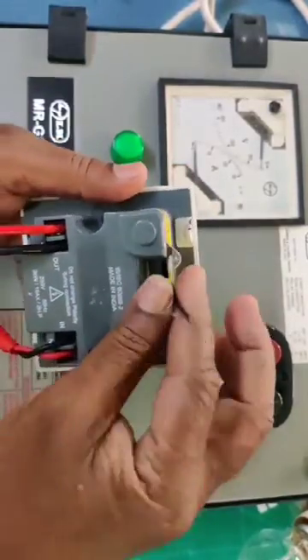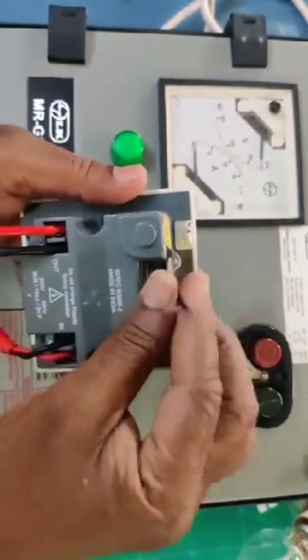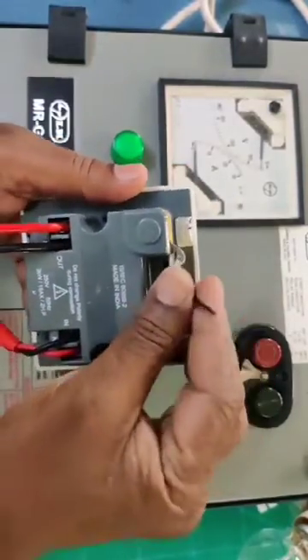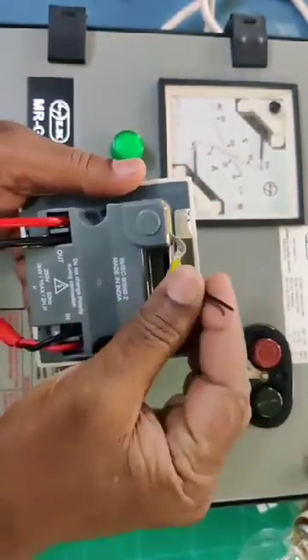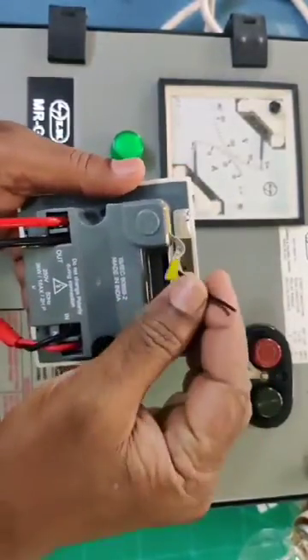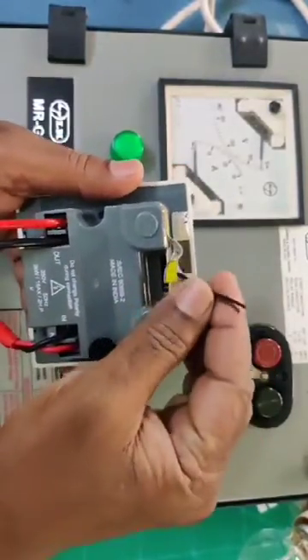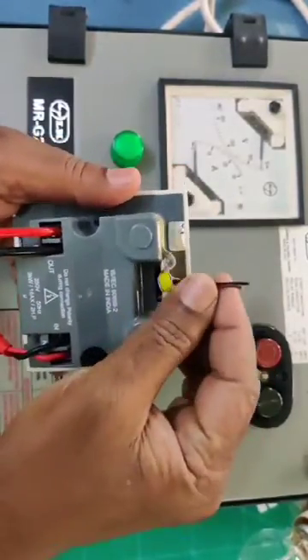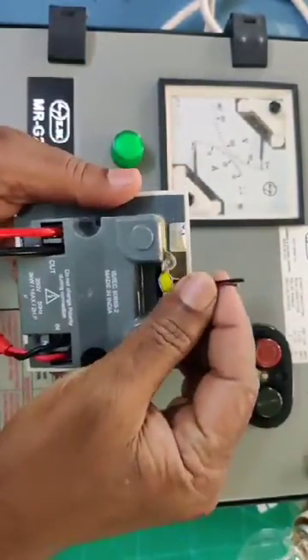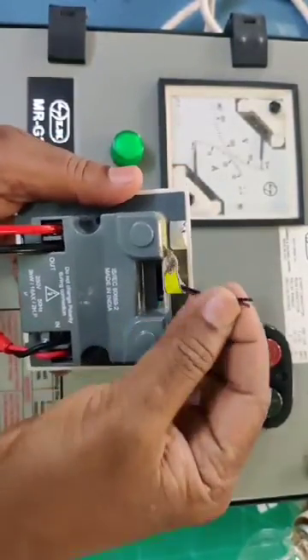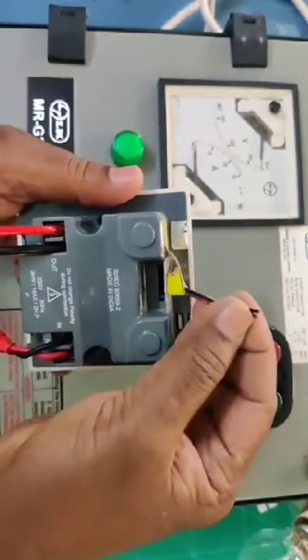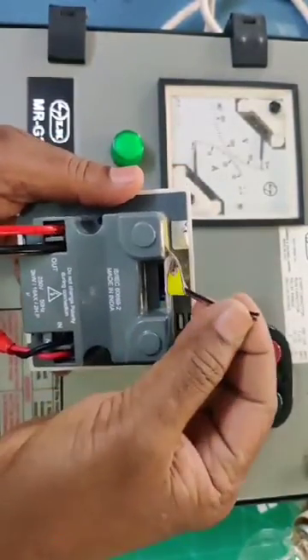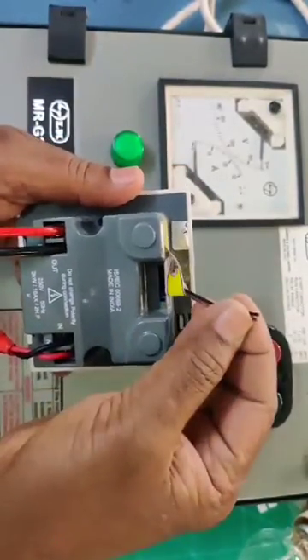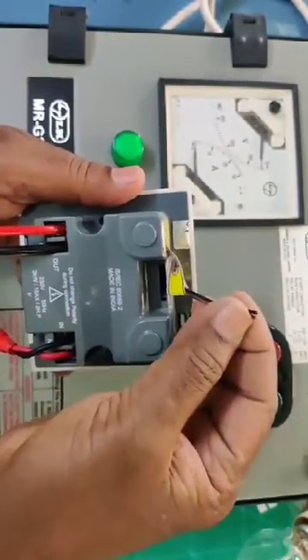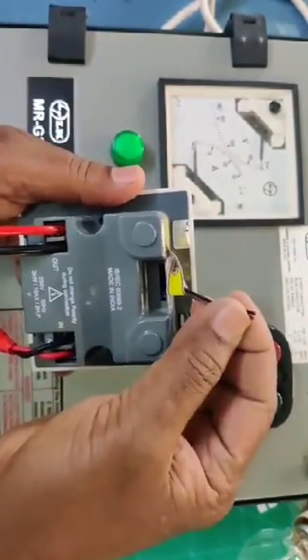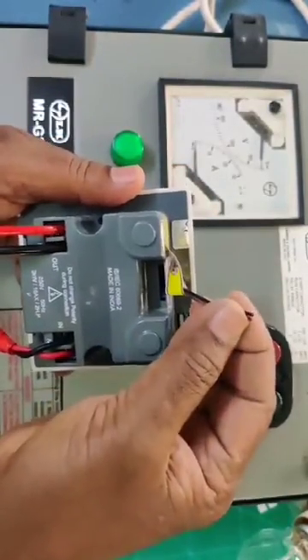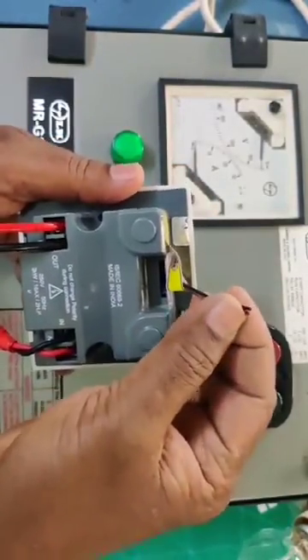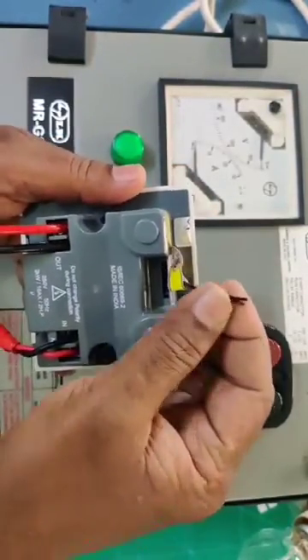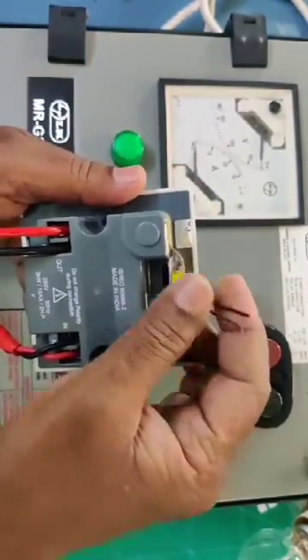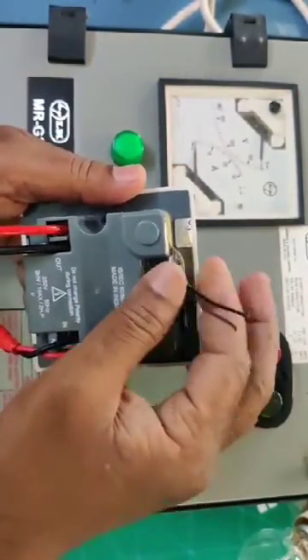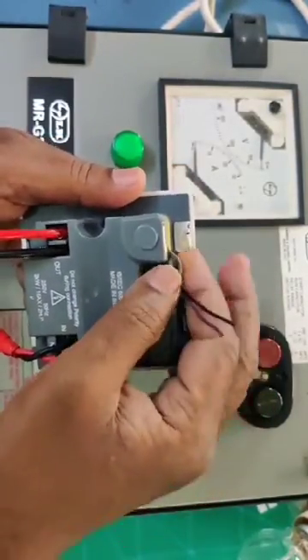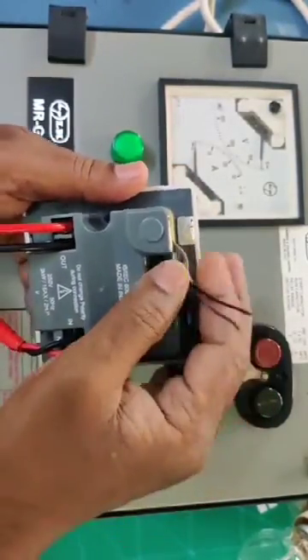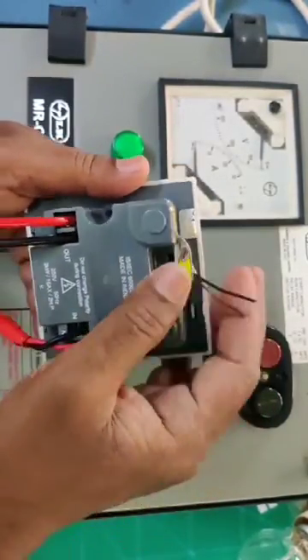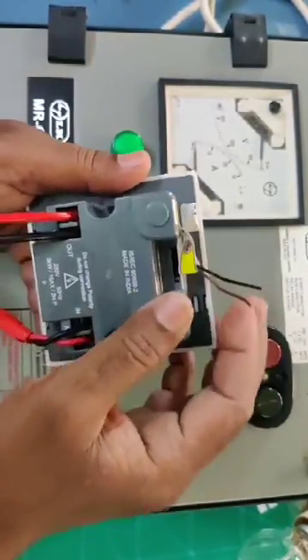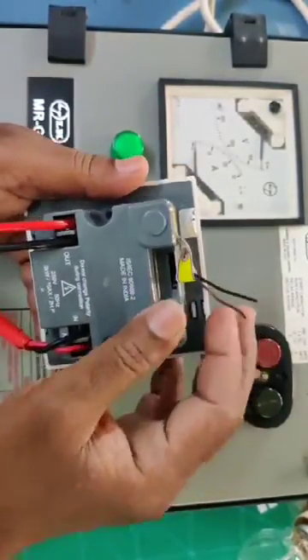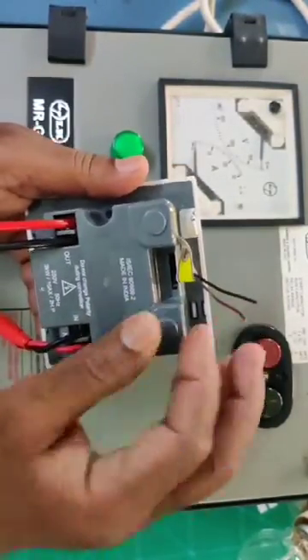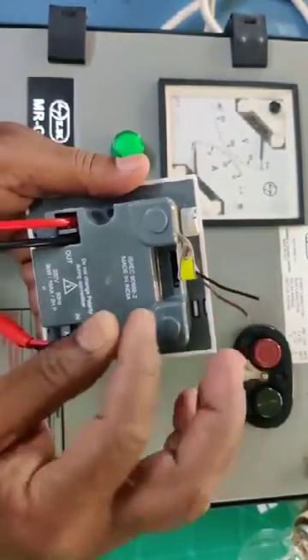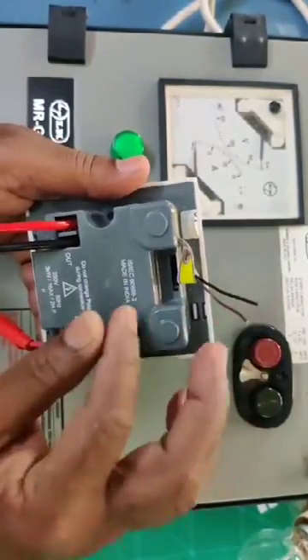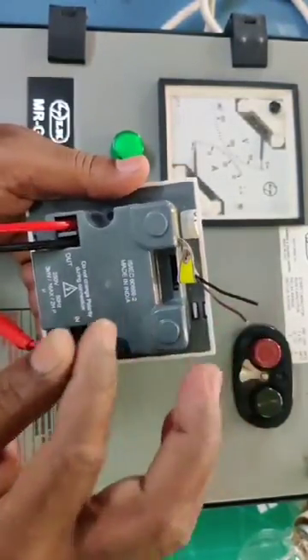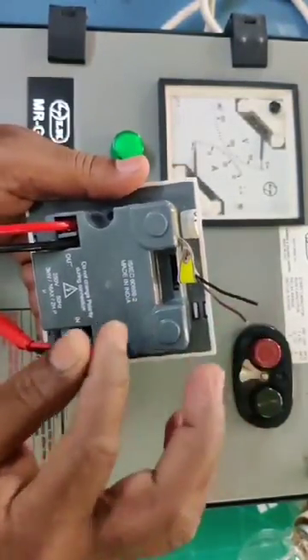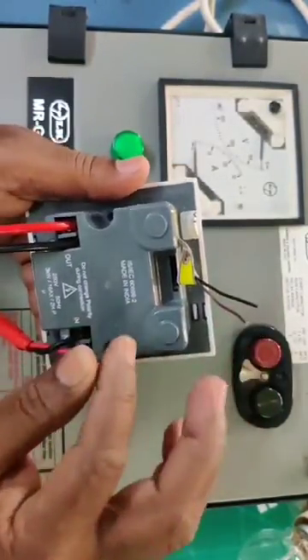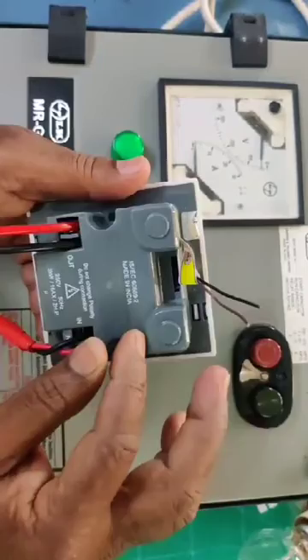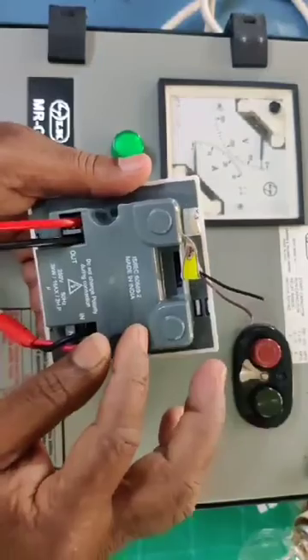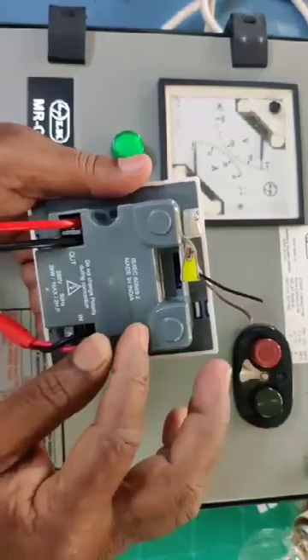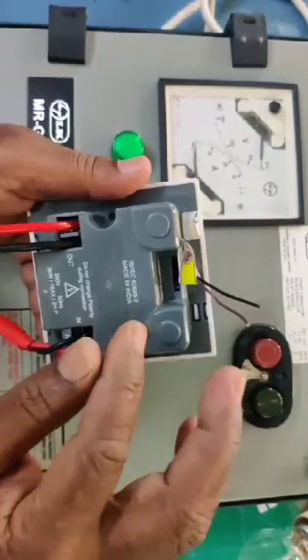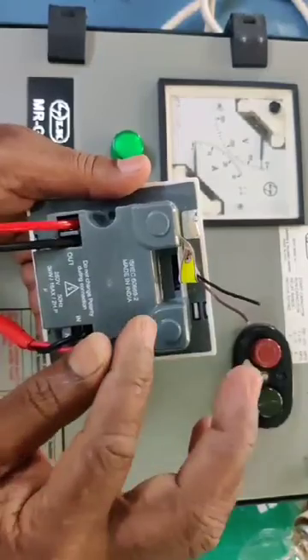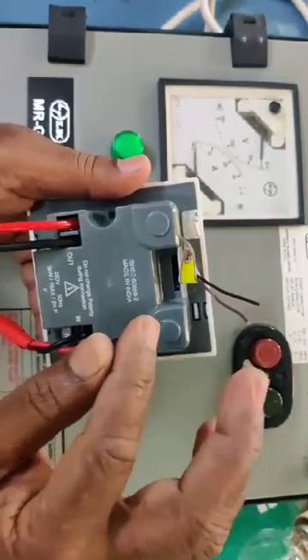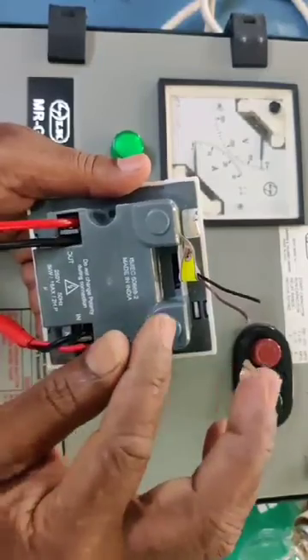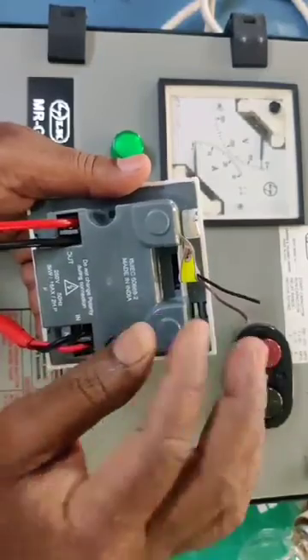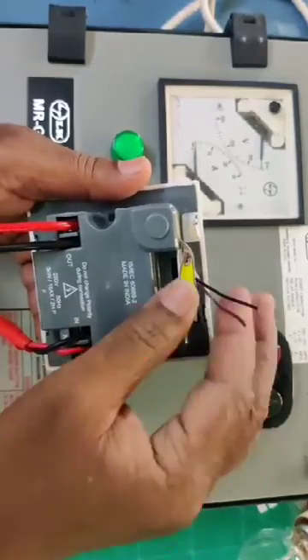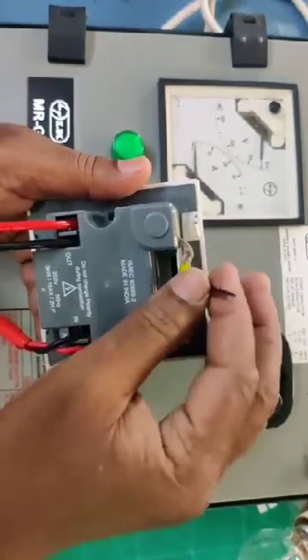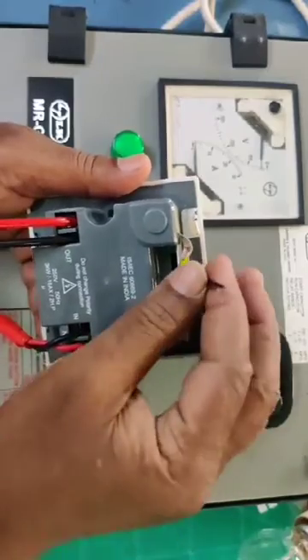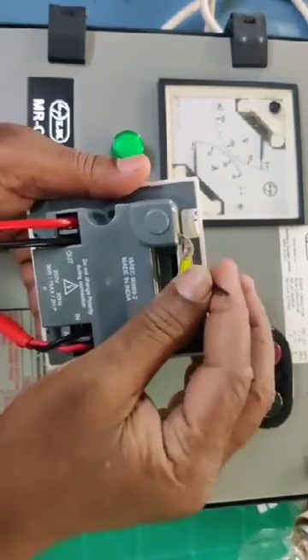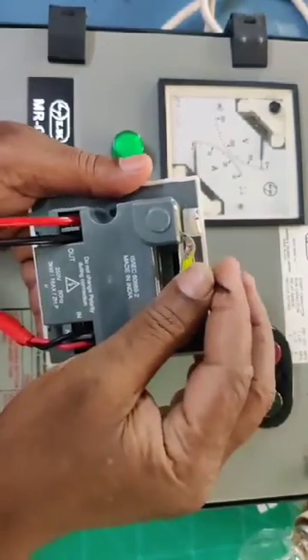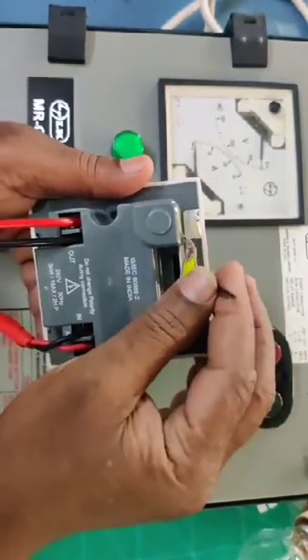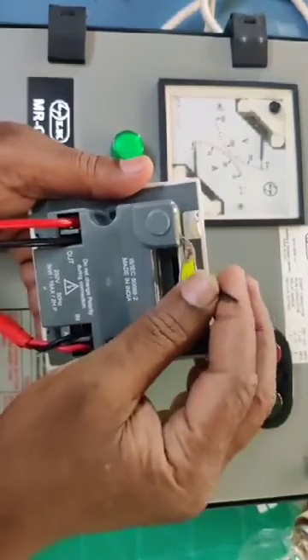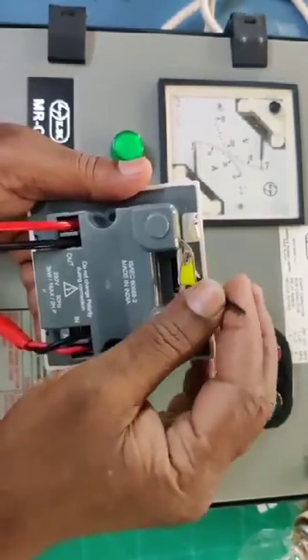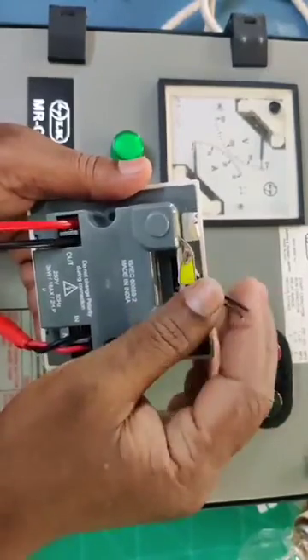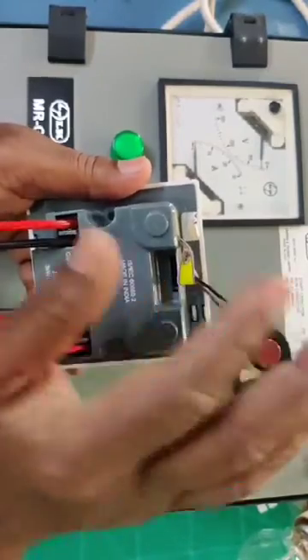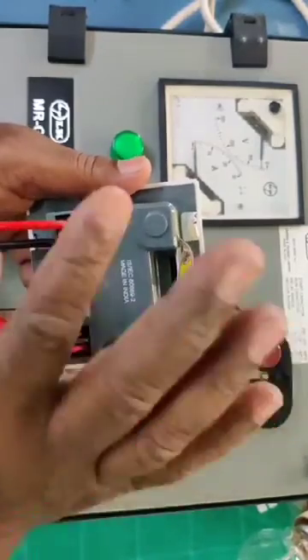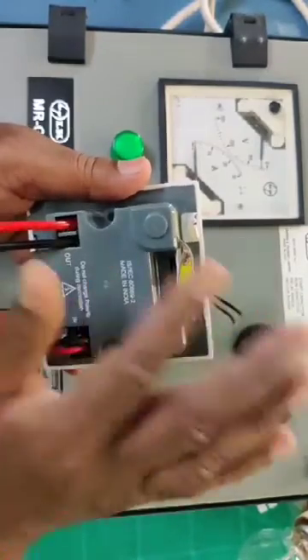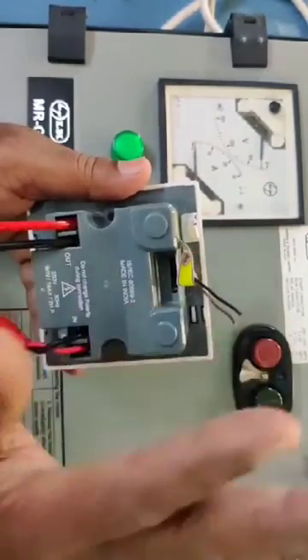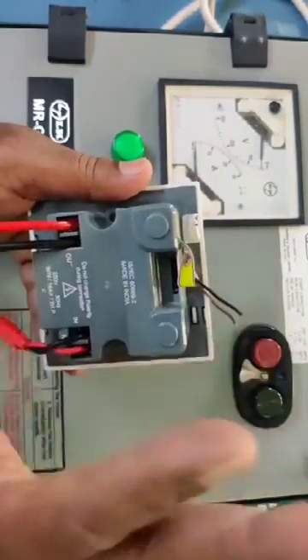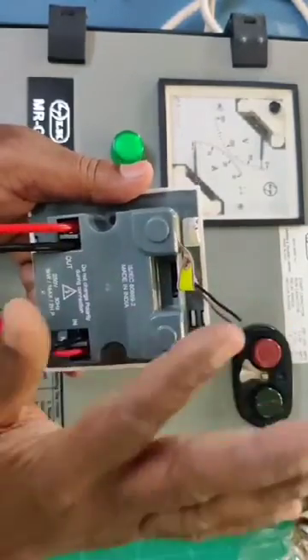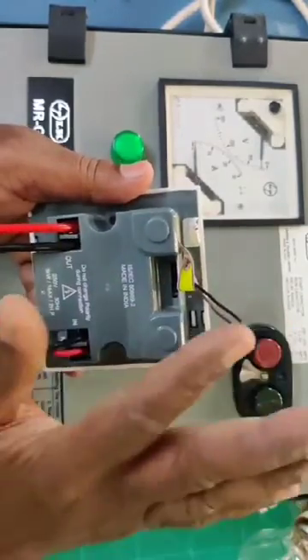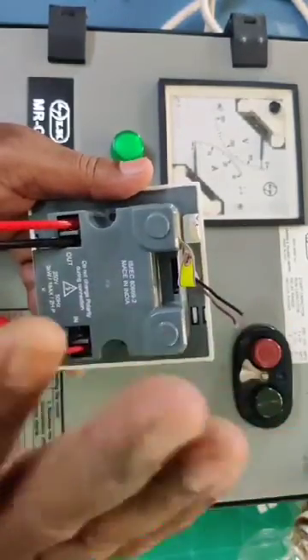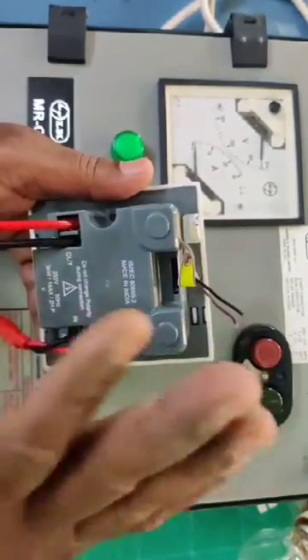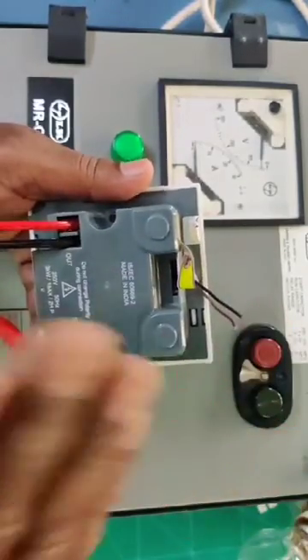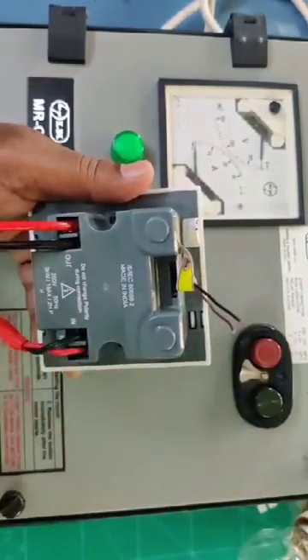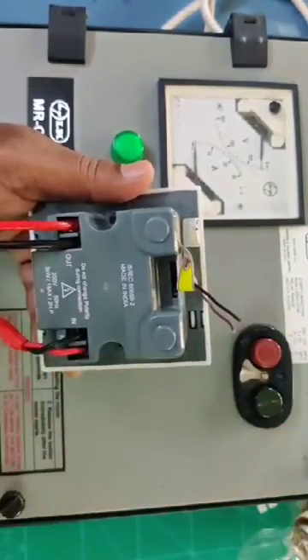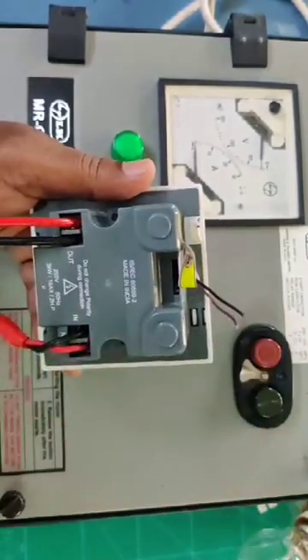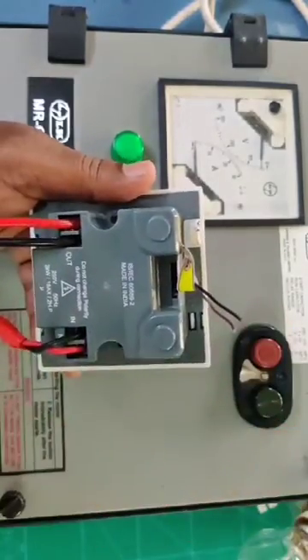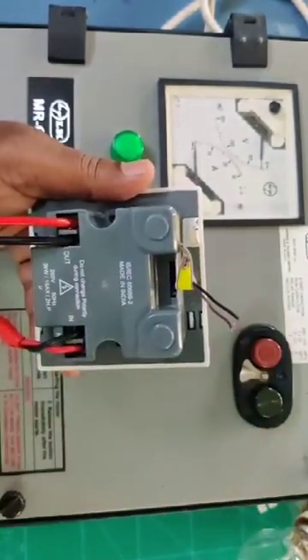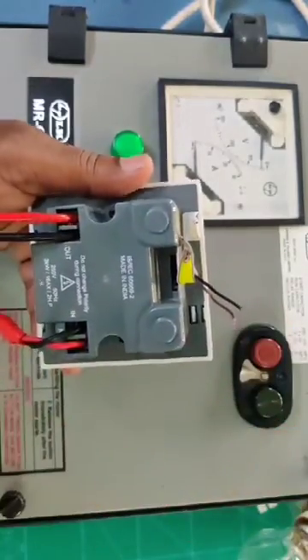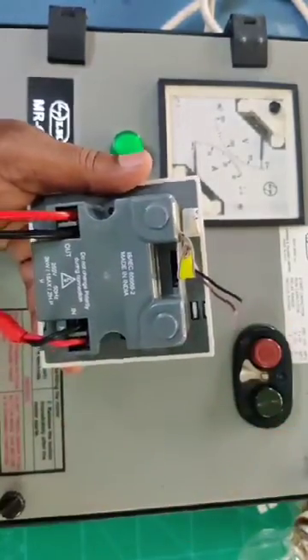These two small wires are for the flow switch. If you have a flow switch, connect these two wires. Otherwise, leave the wires as they are.